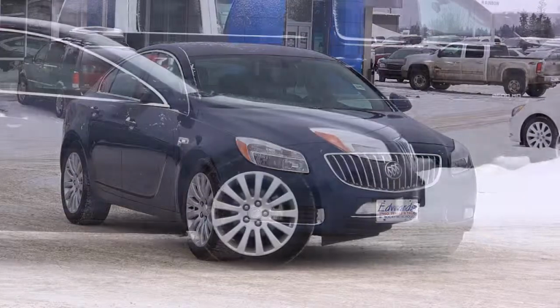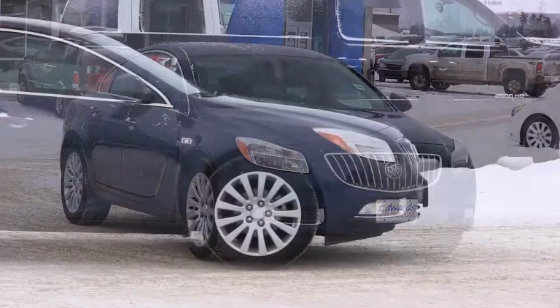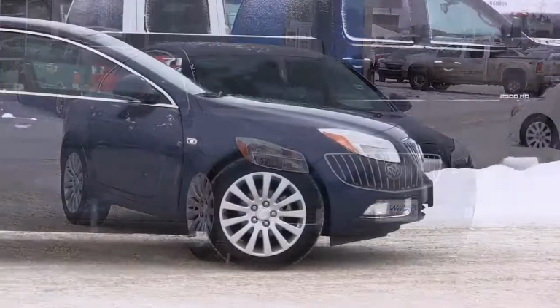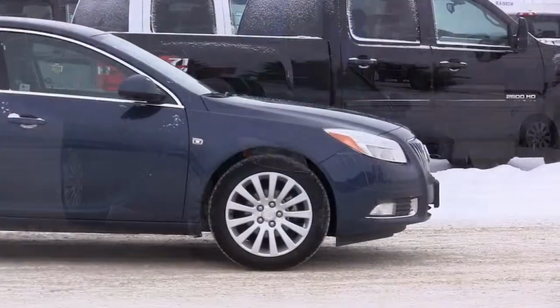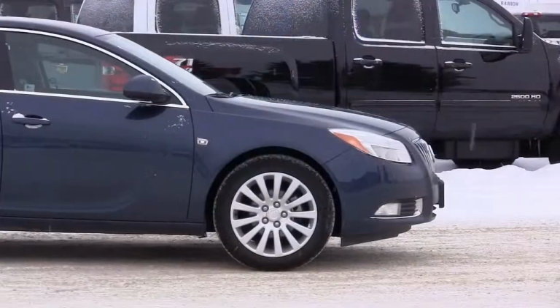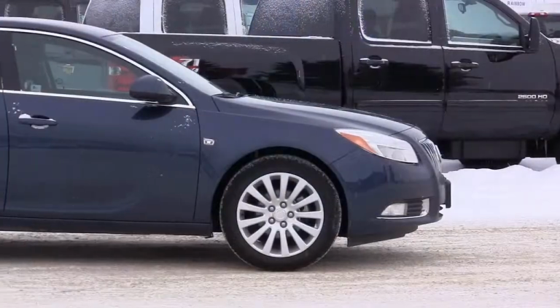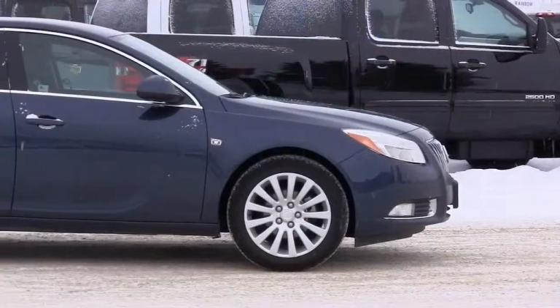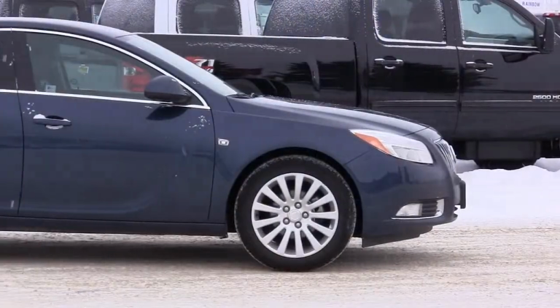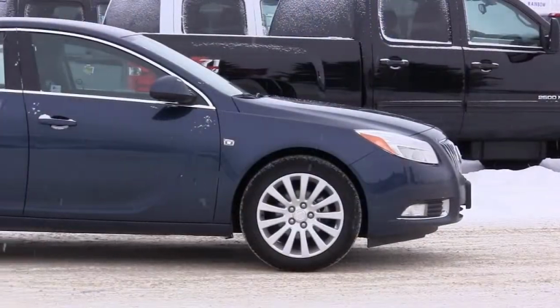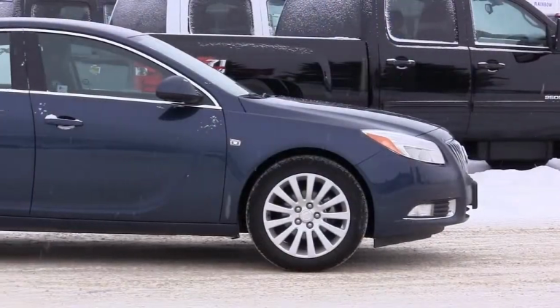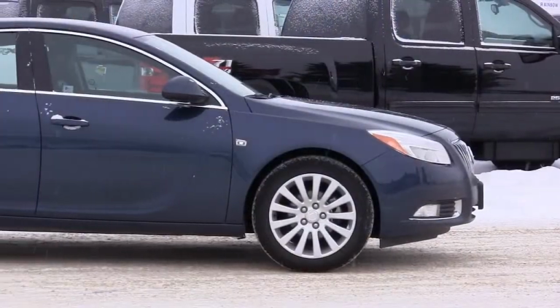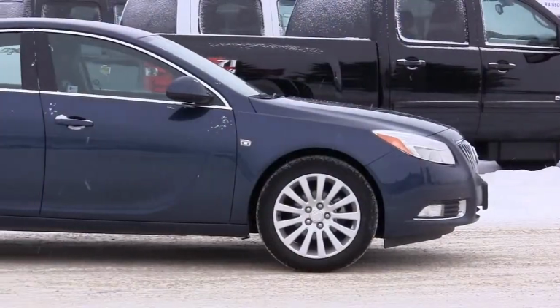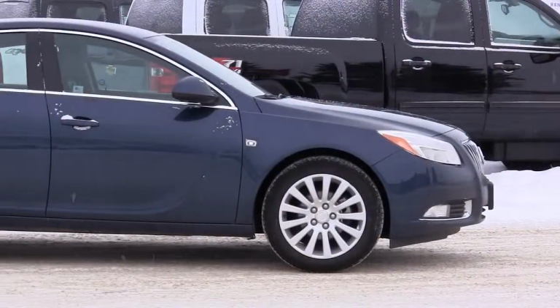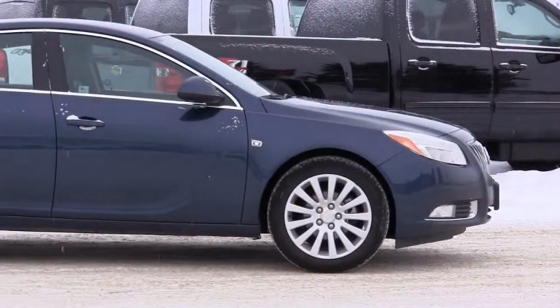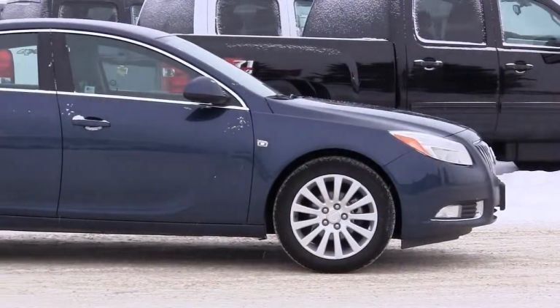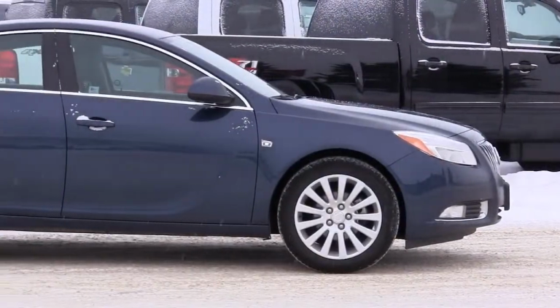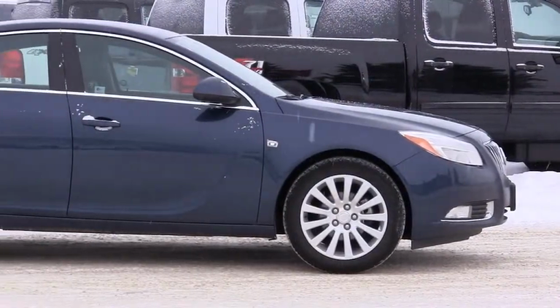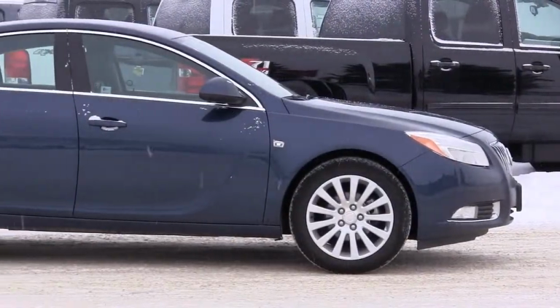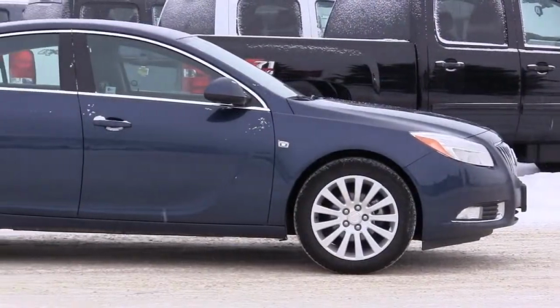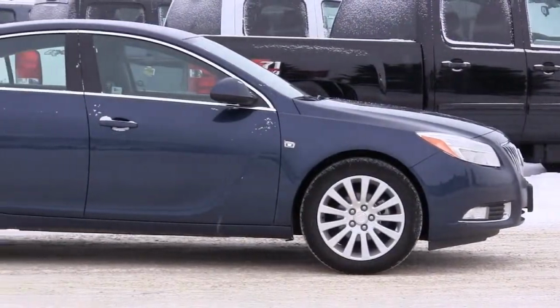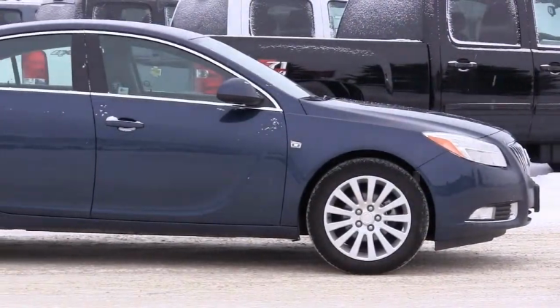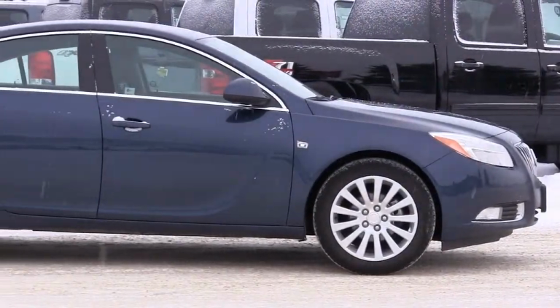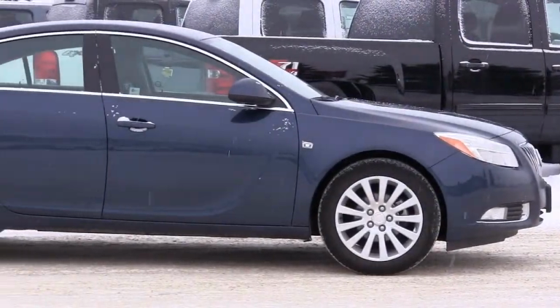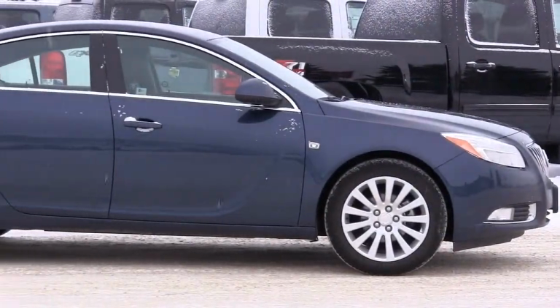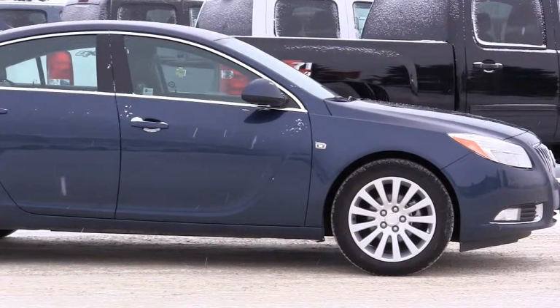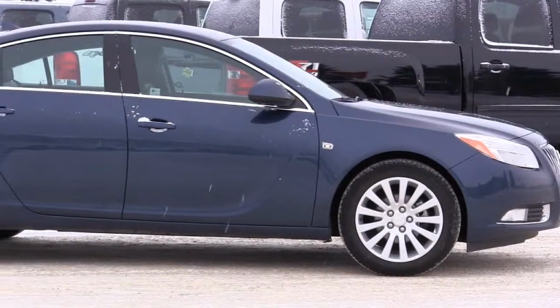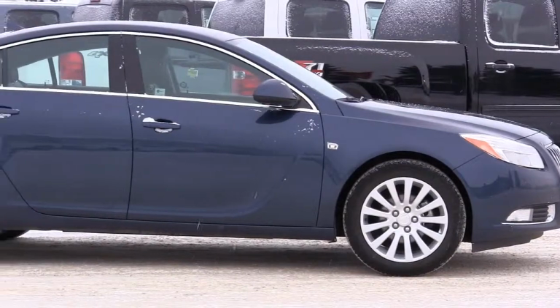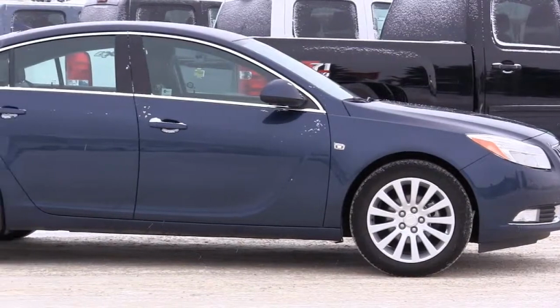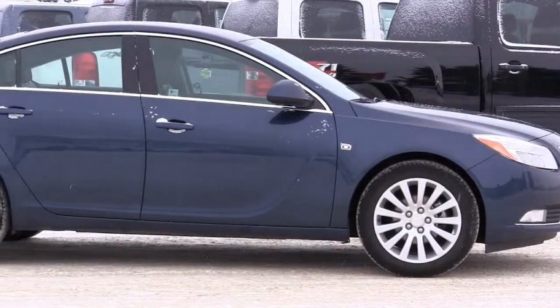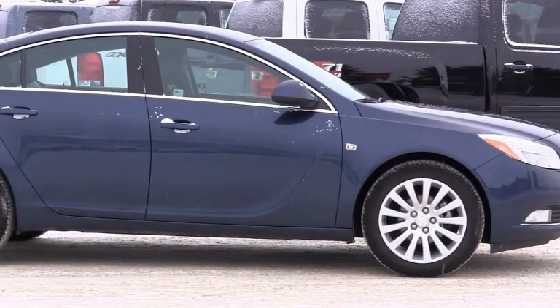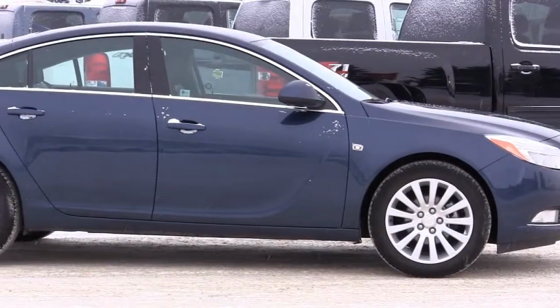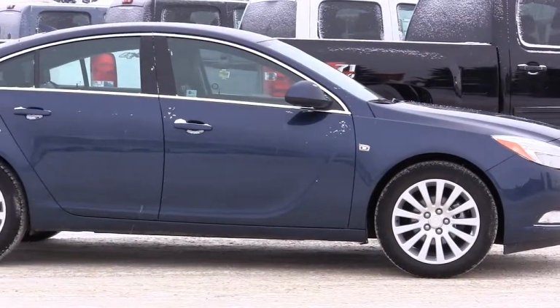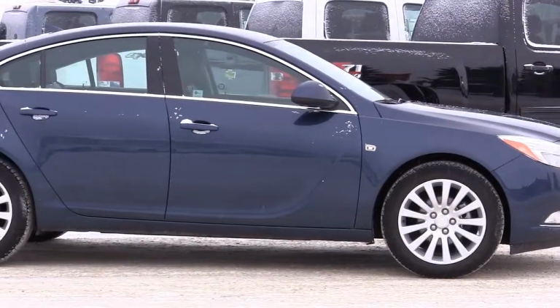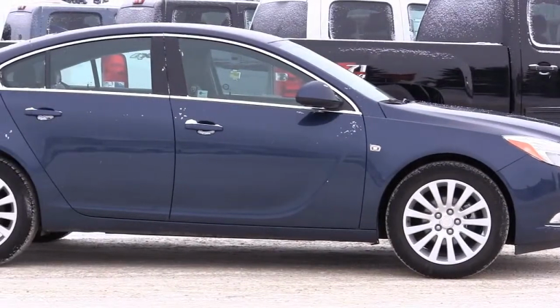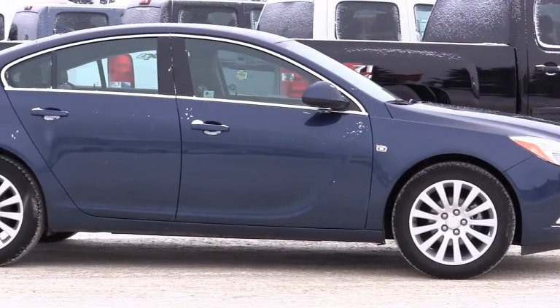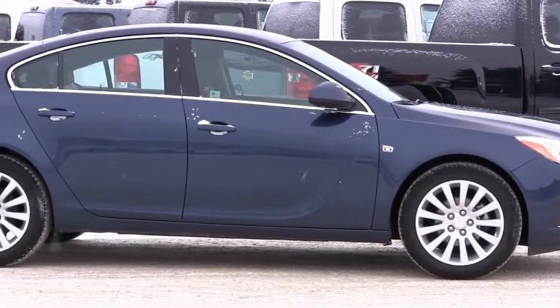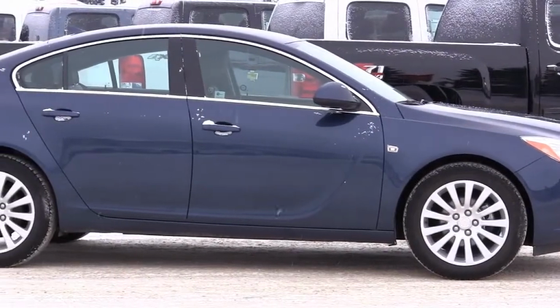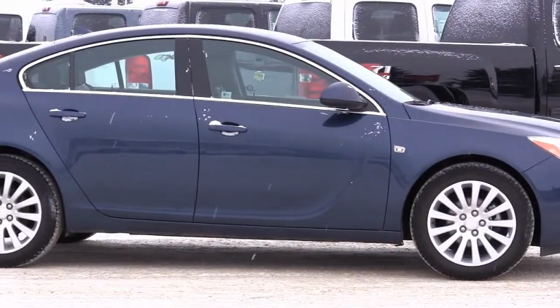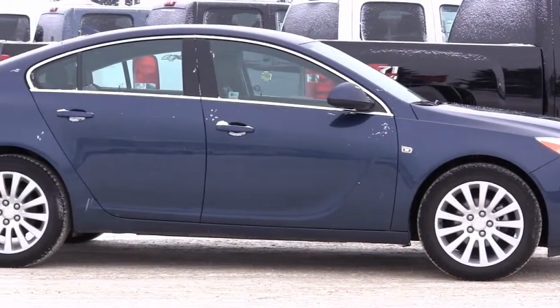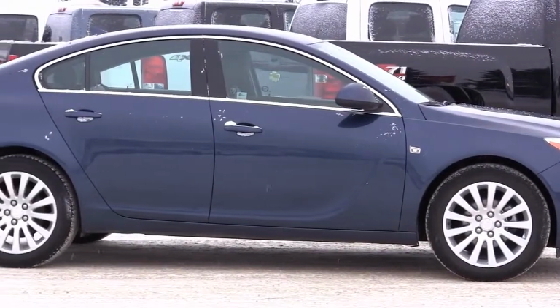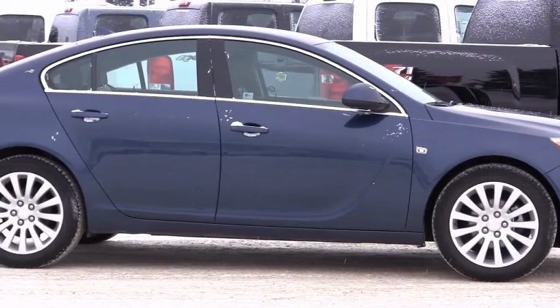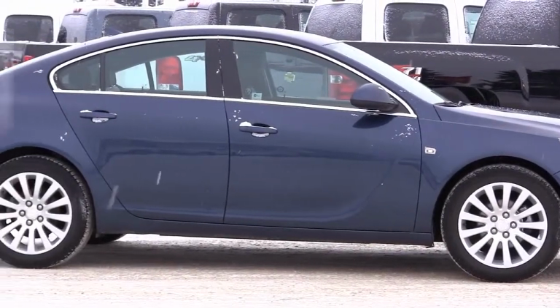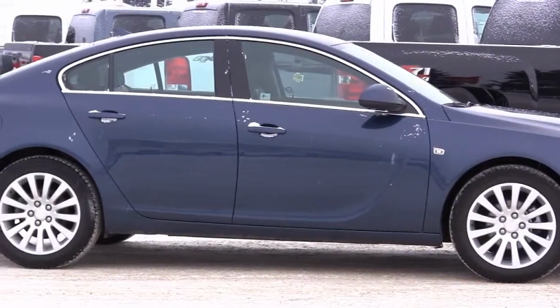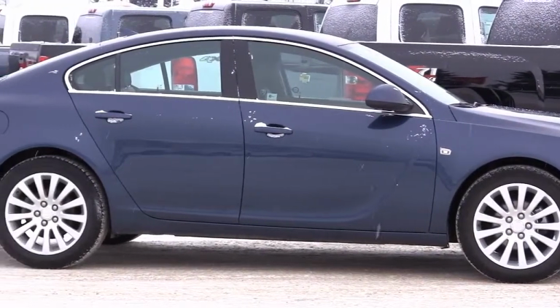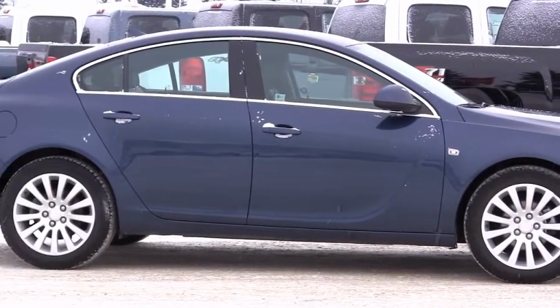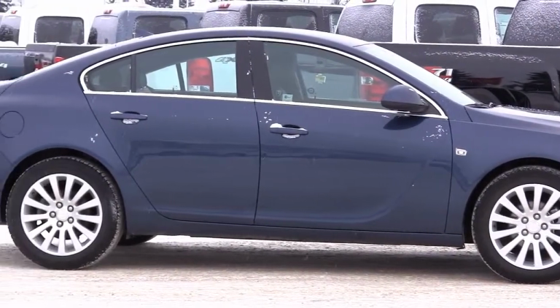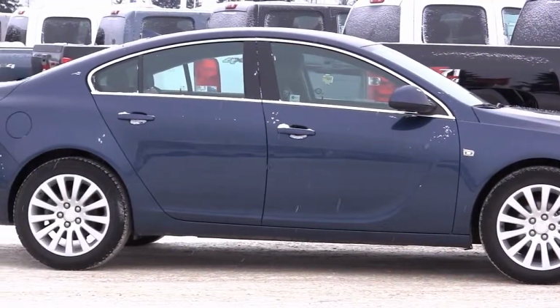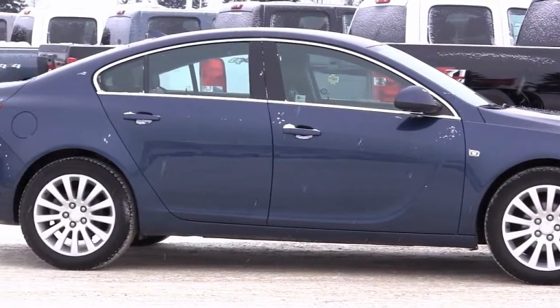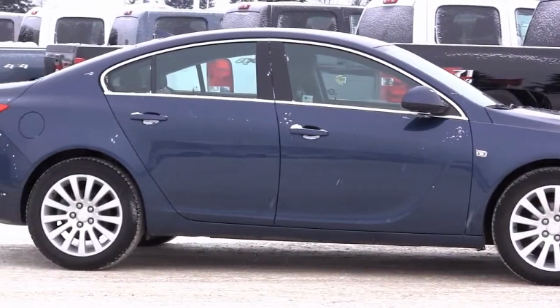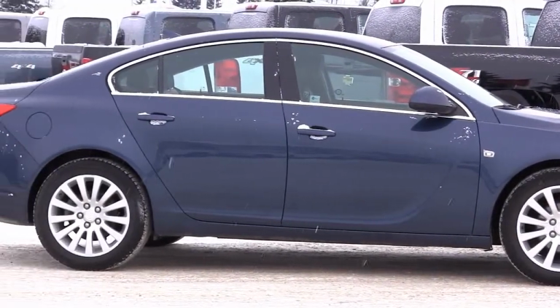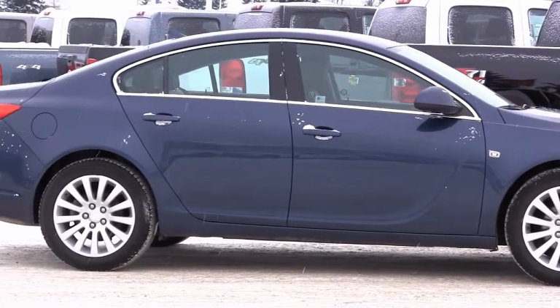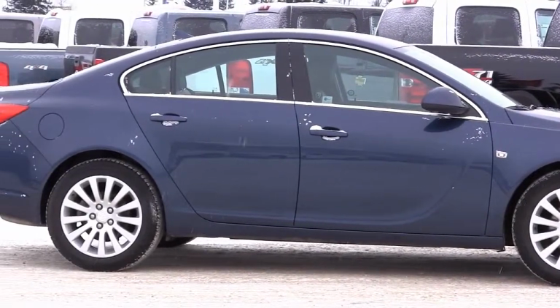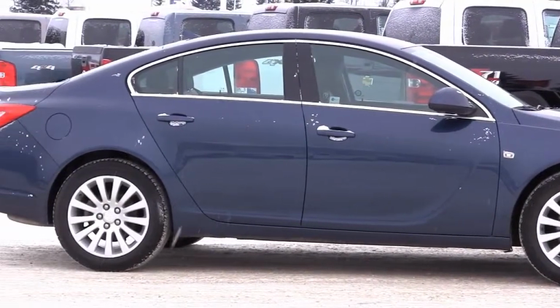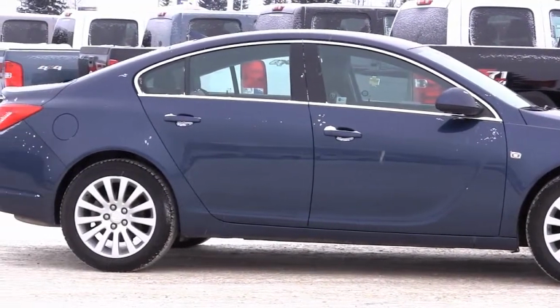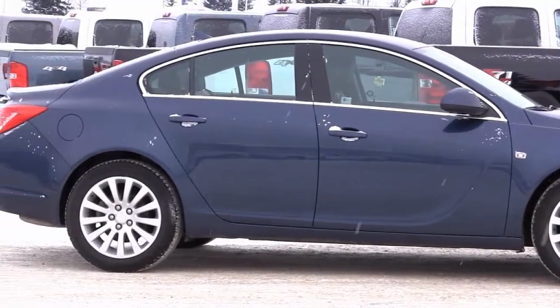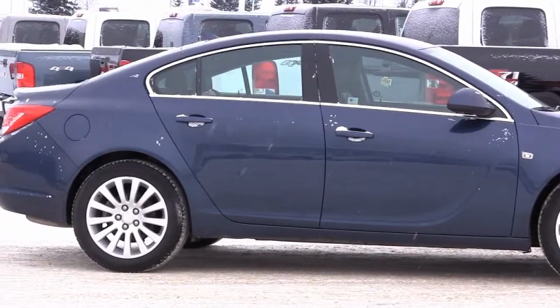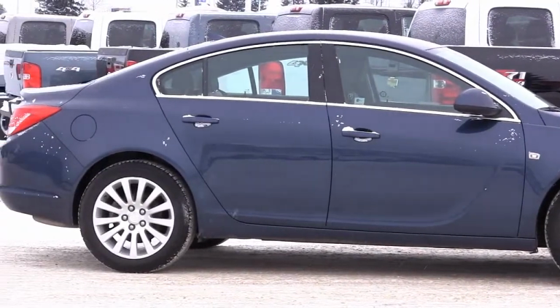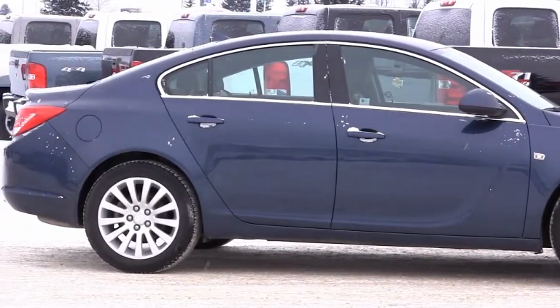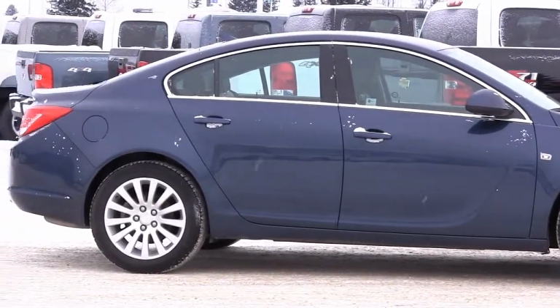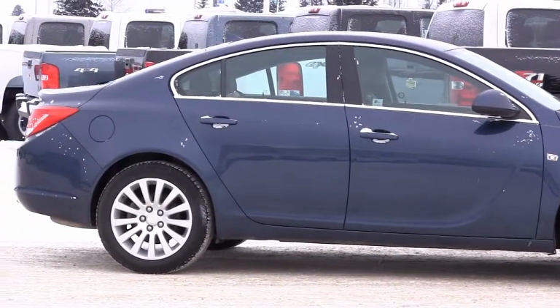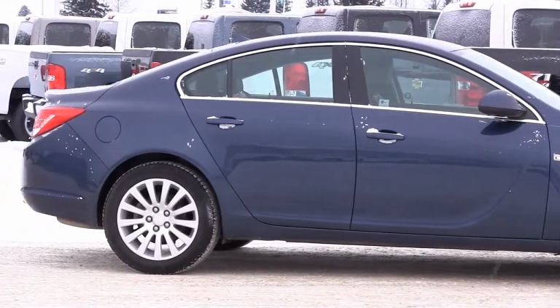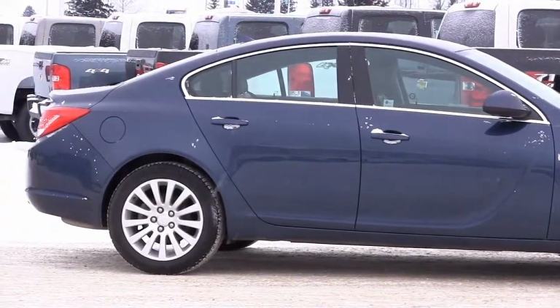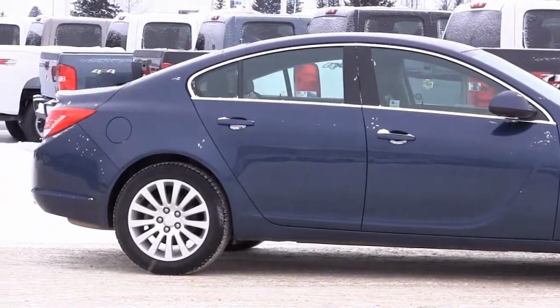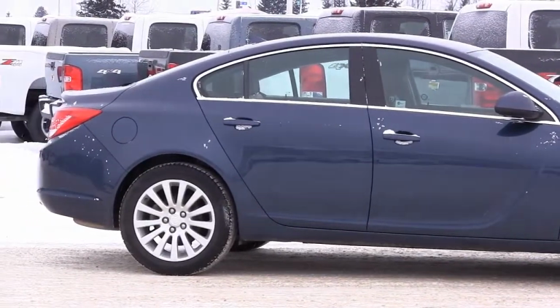The EPA estimates fuel economy at 19 miles per gallon city, 30 miles per gallon highway, and 23 miles per gallon in combined driving.